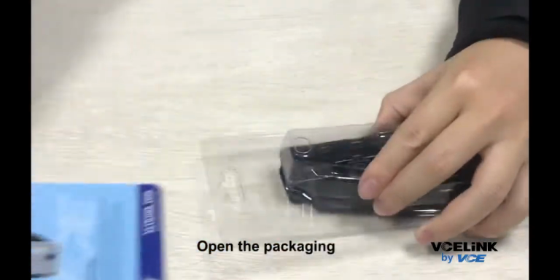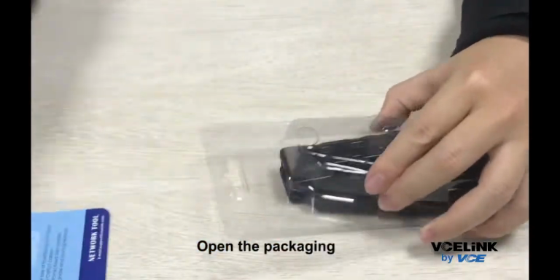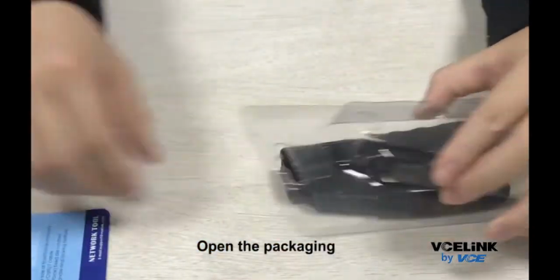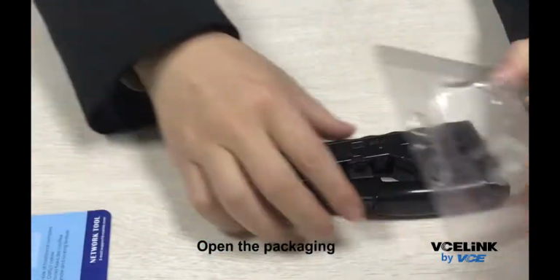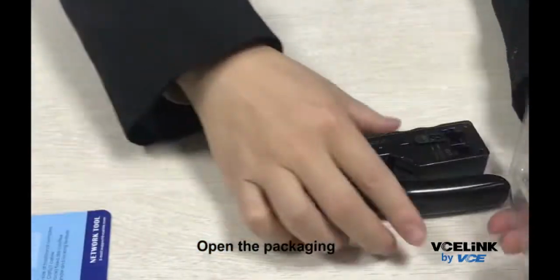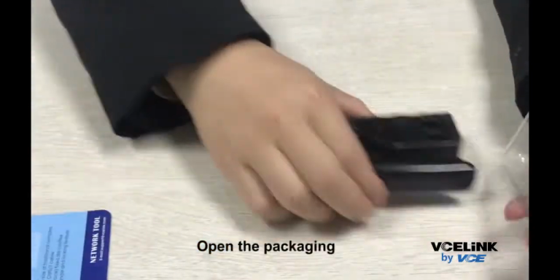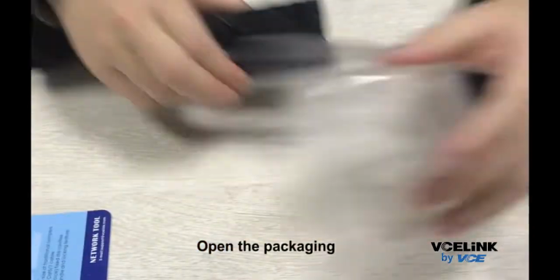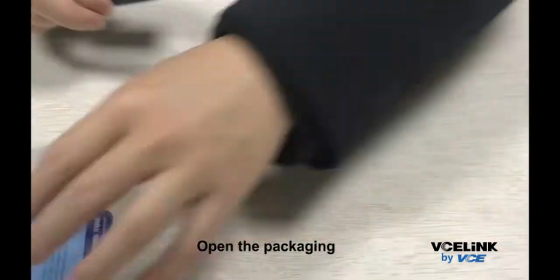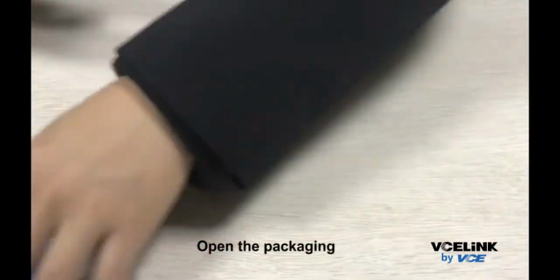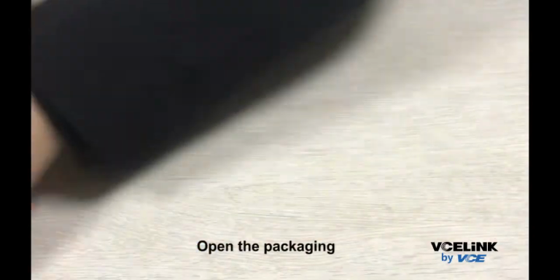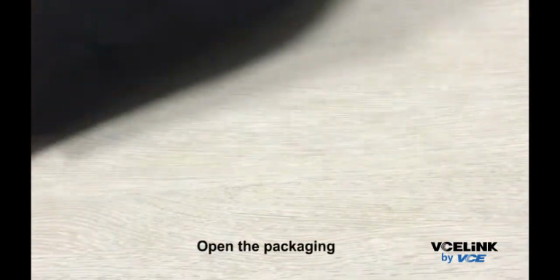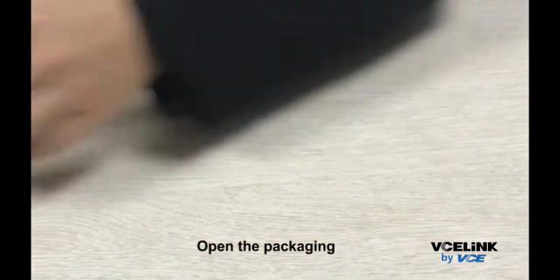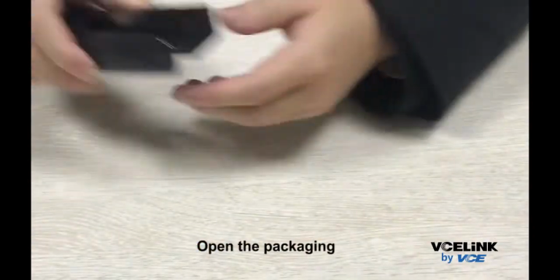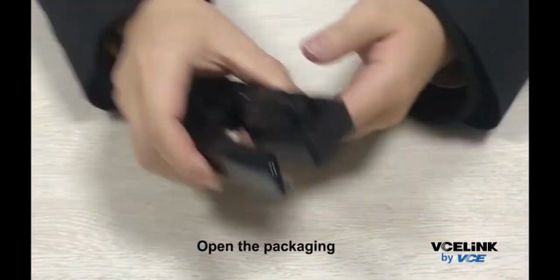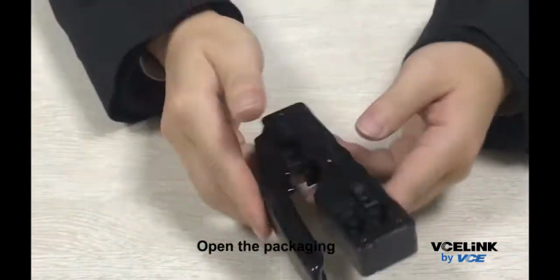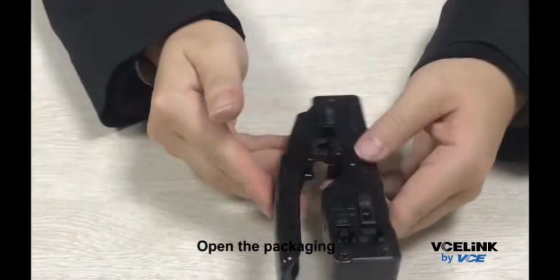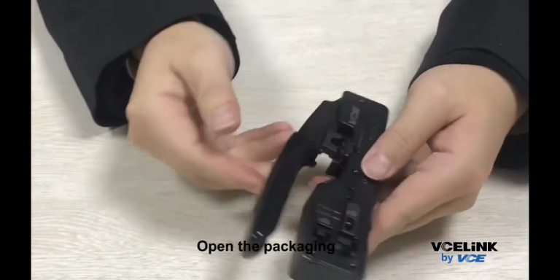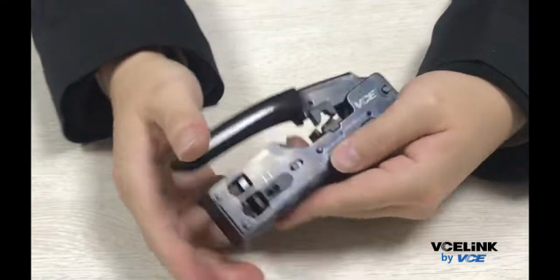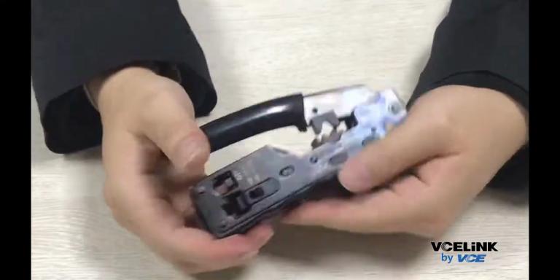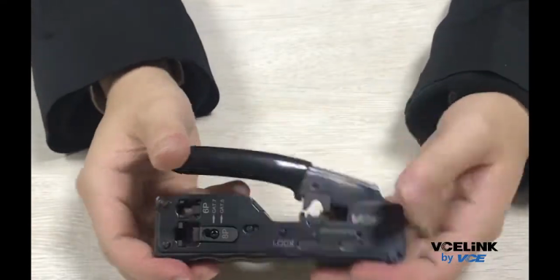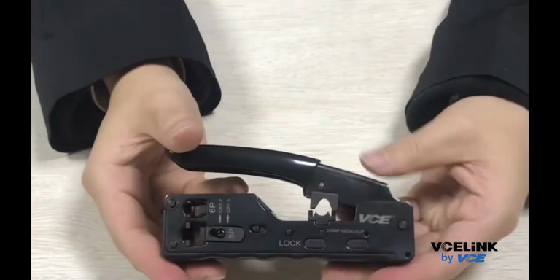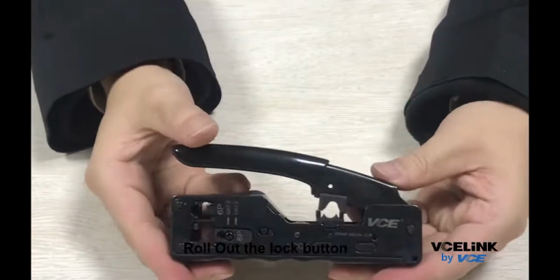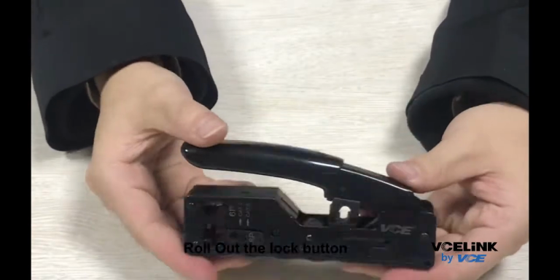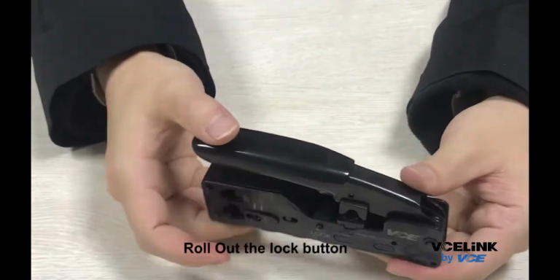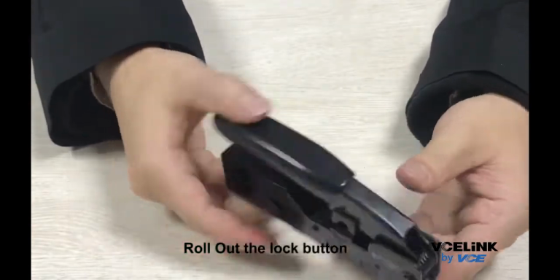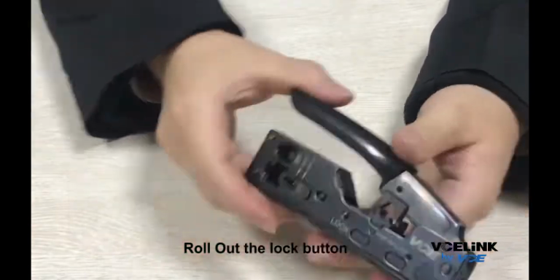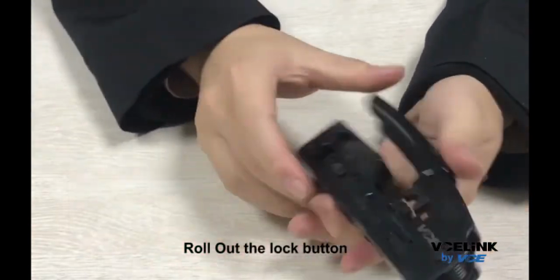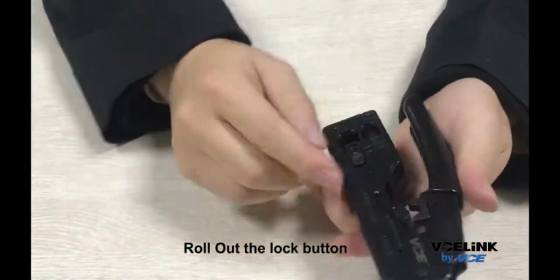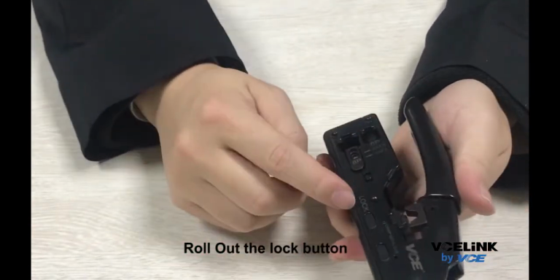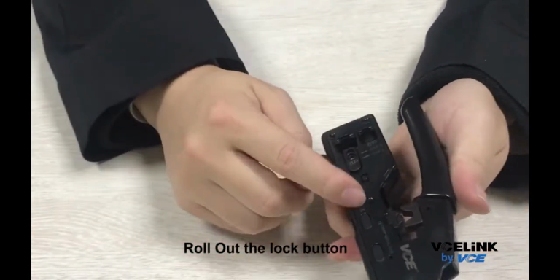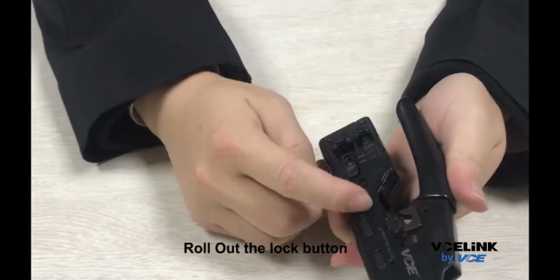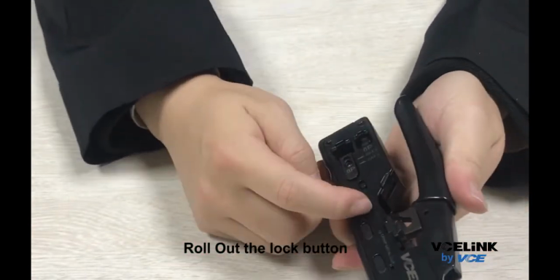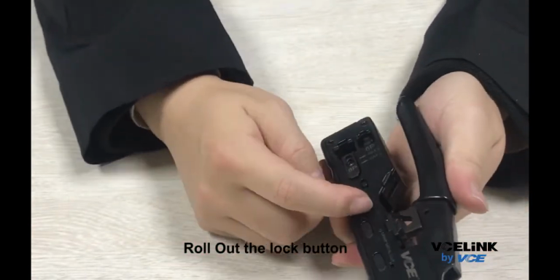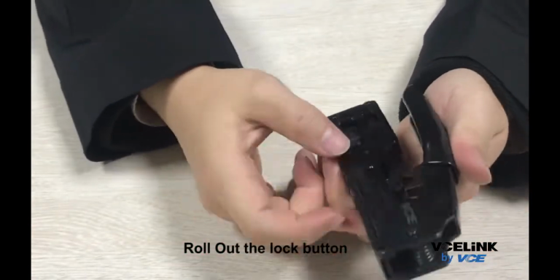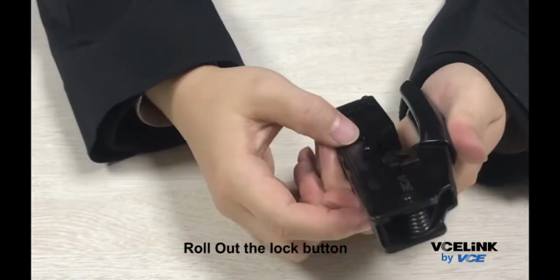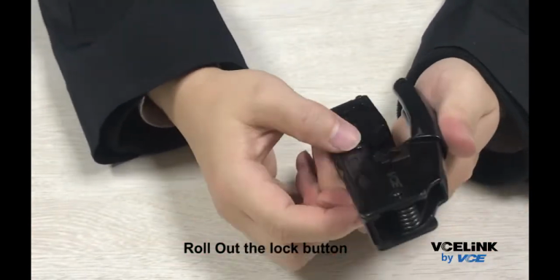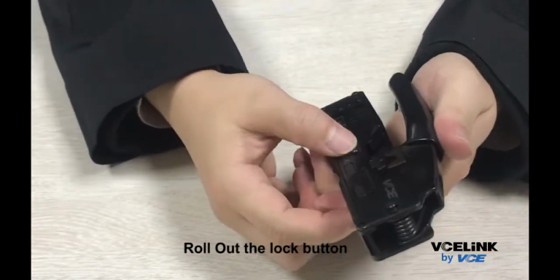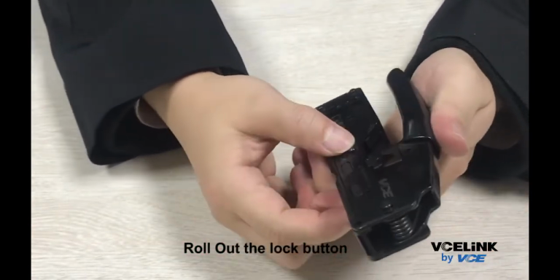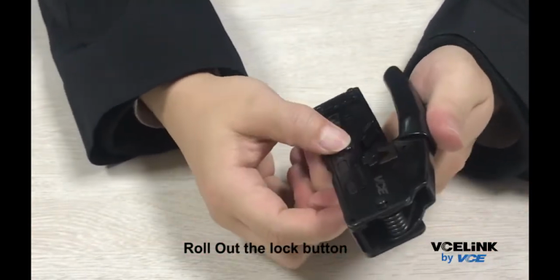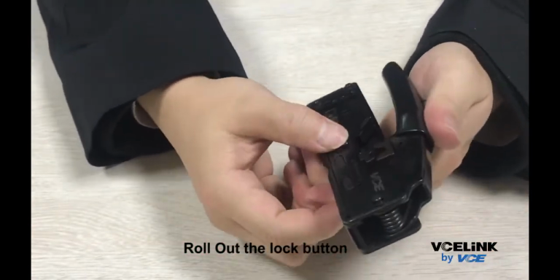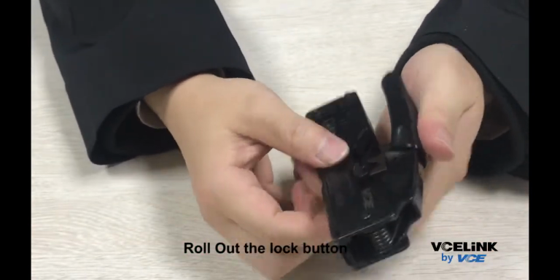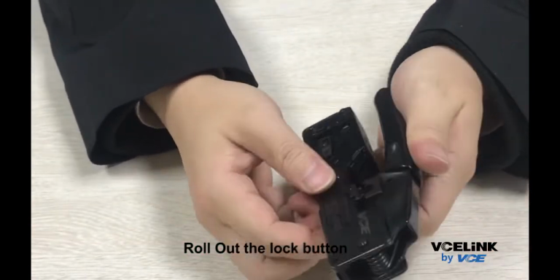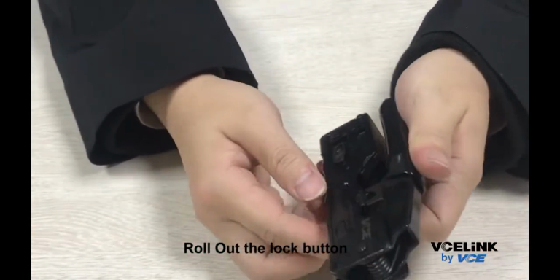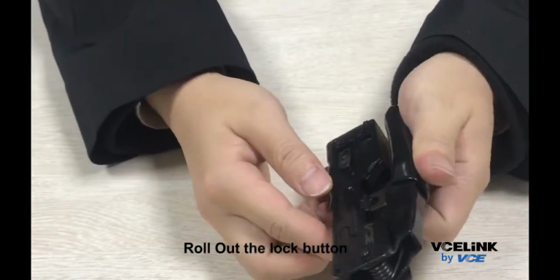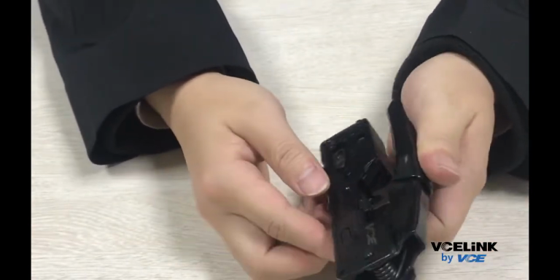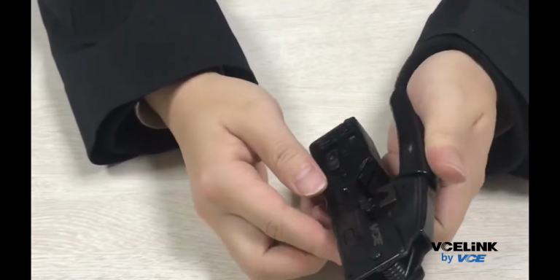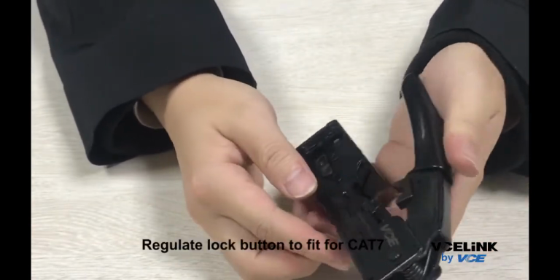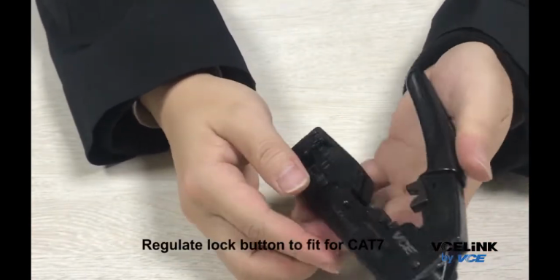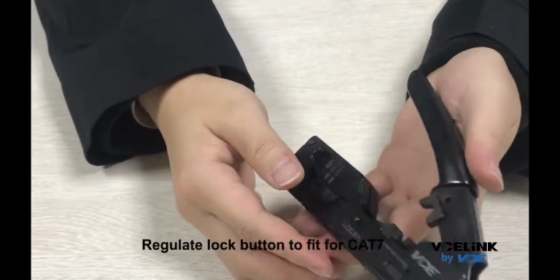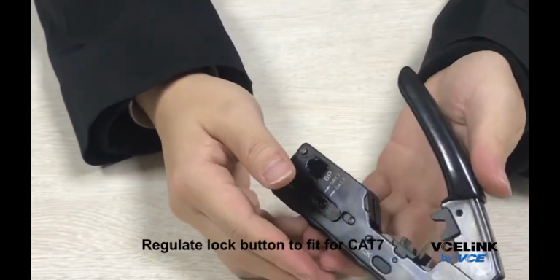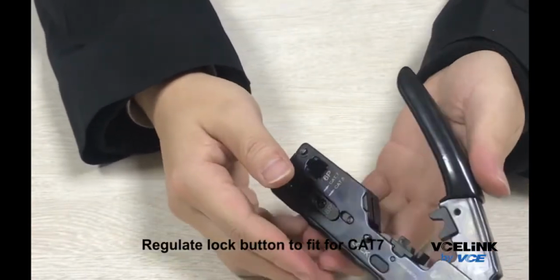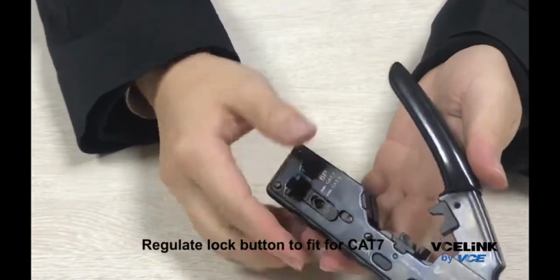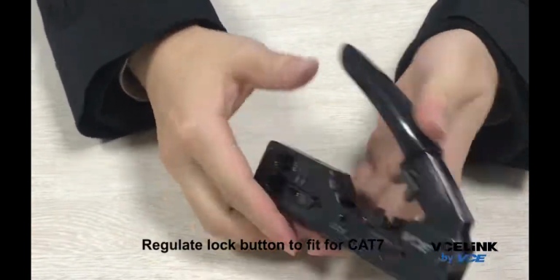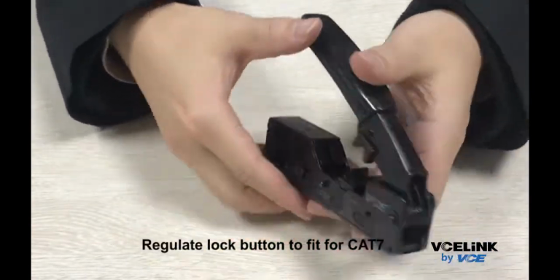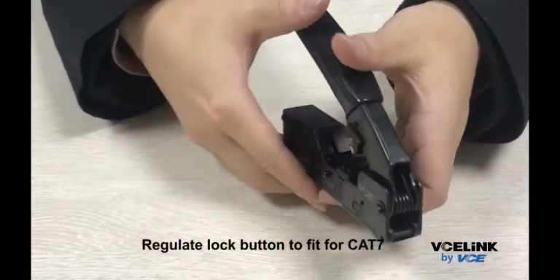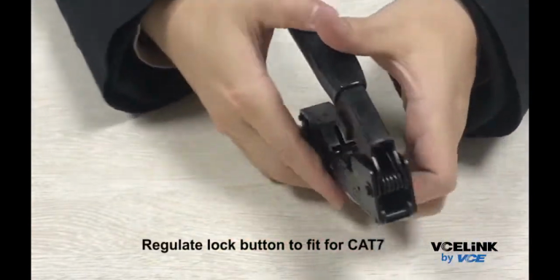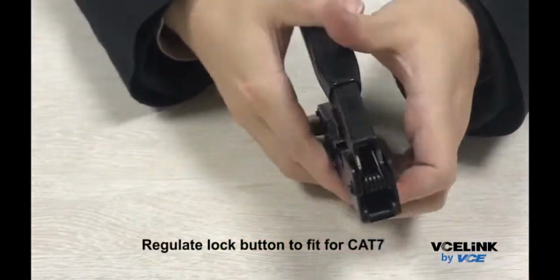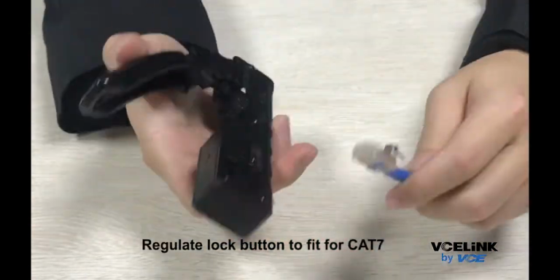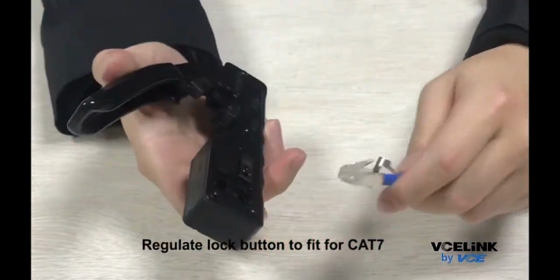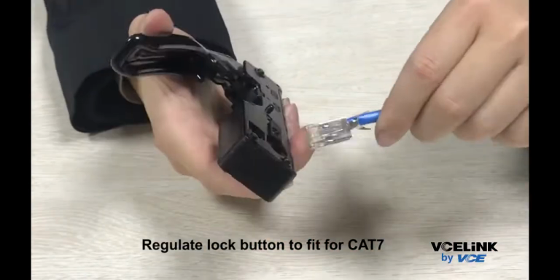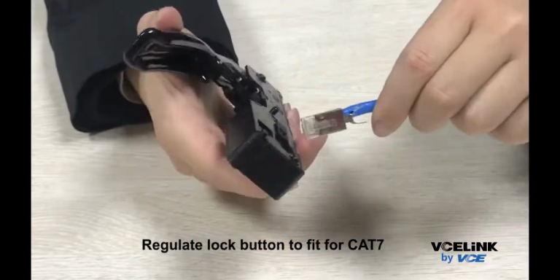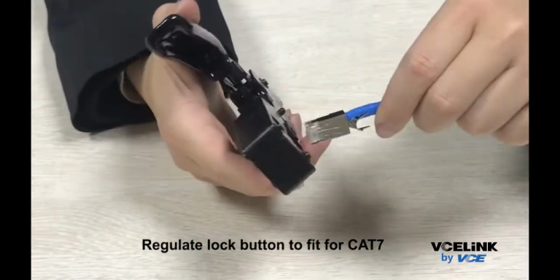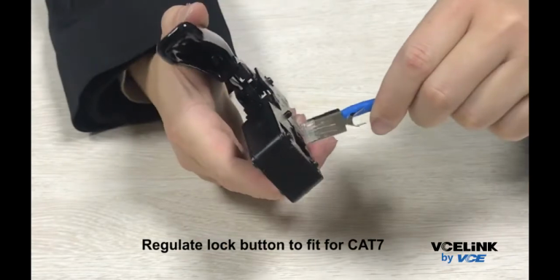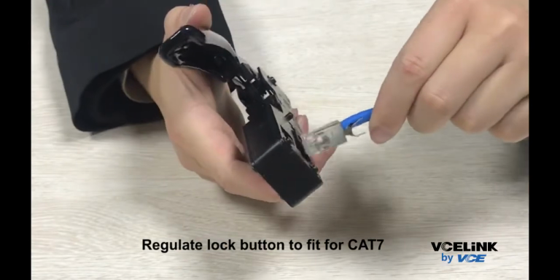Open the packaging. Roll out the lock button. Regulate the lock button to fit for CAT7.